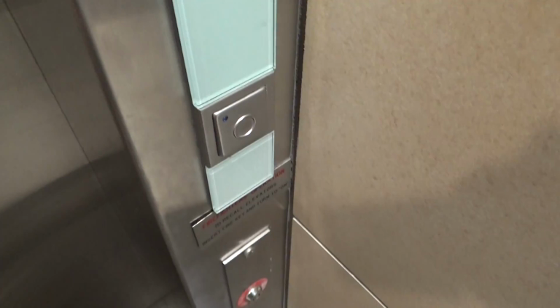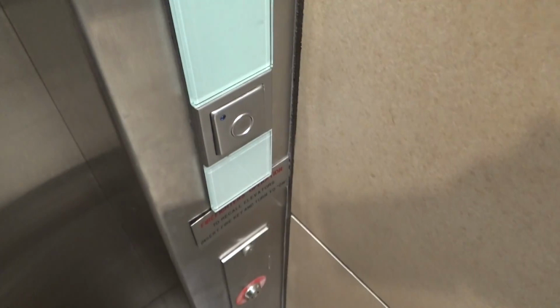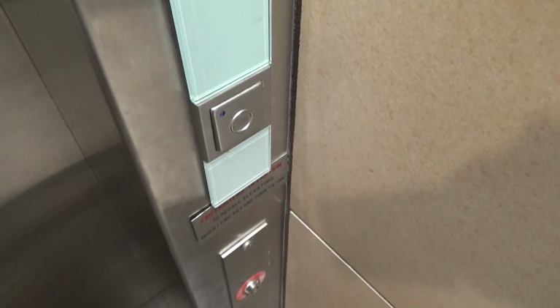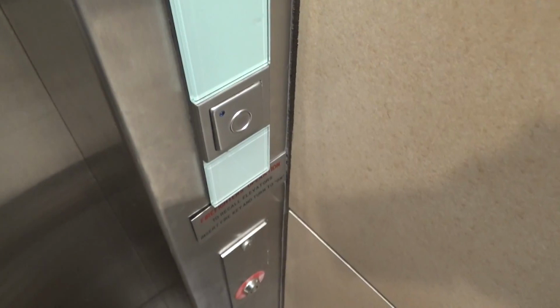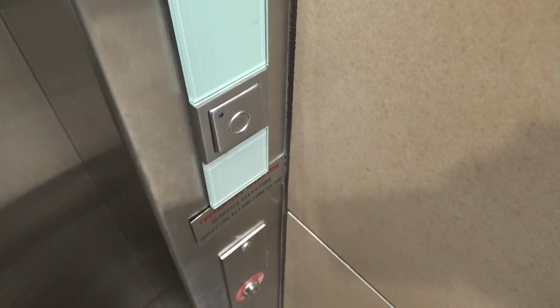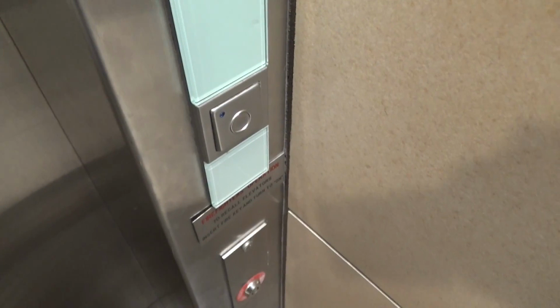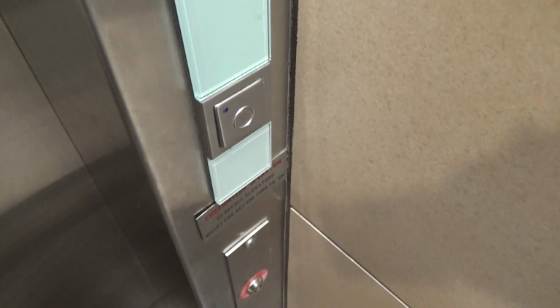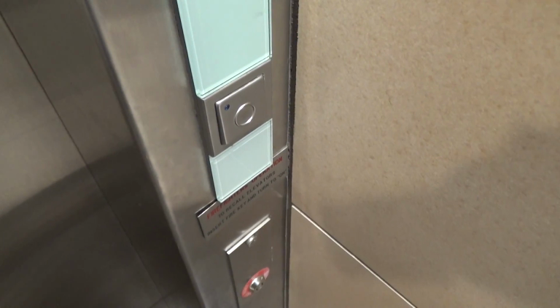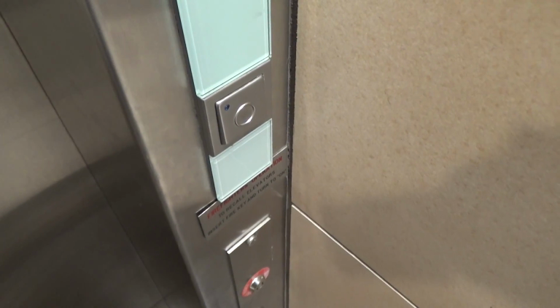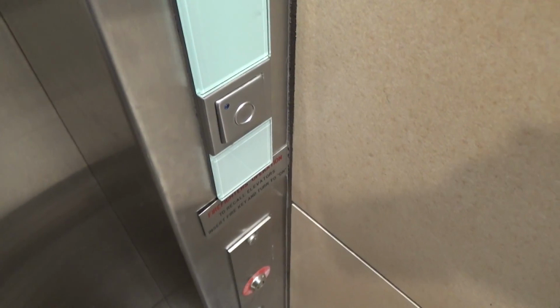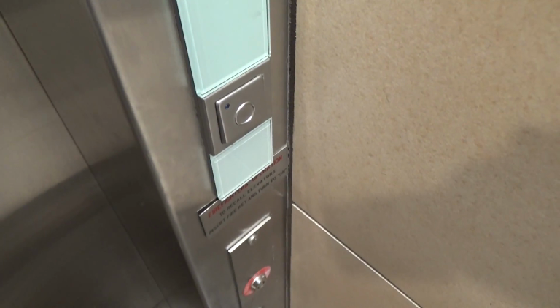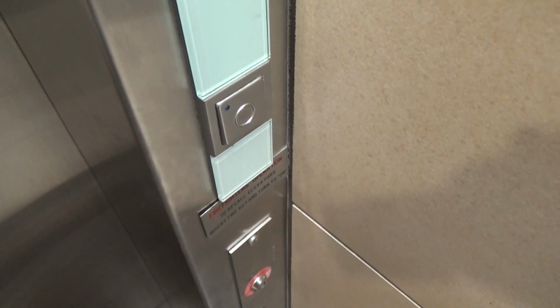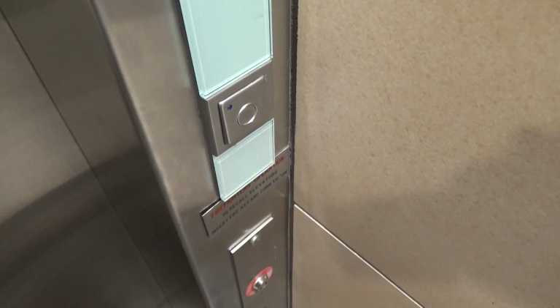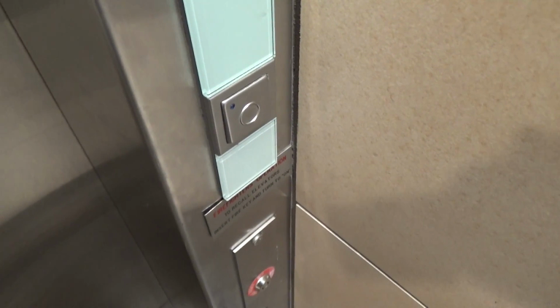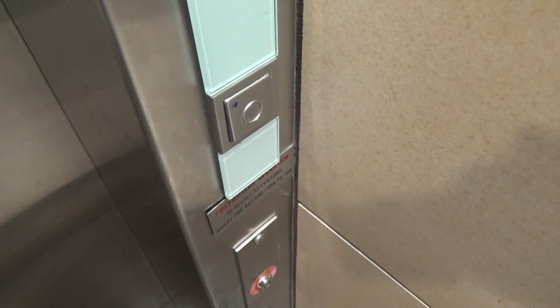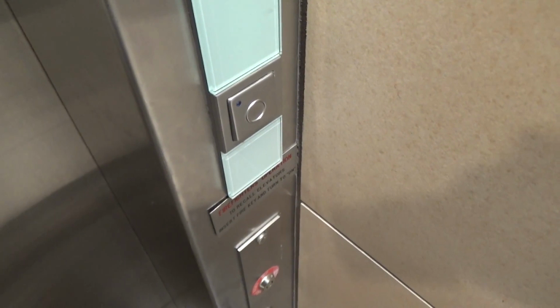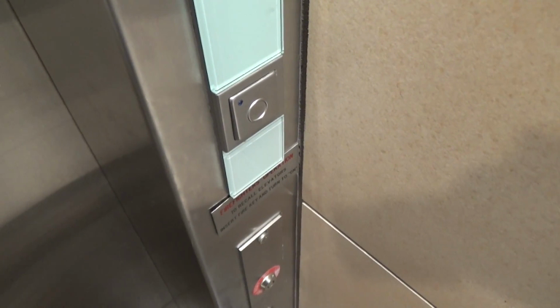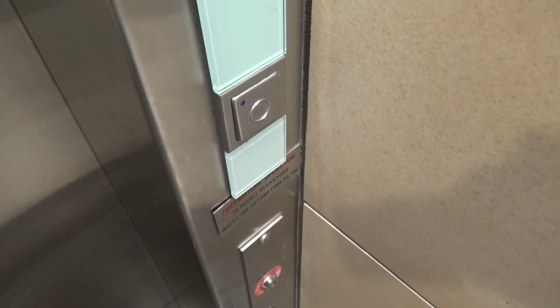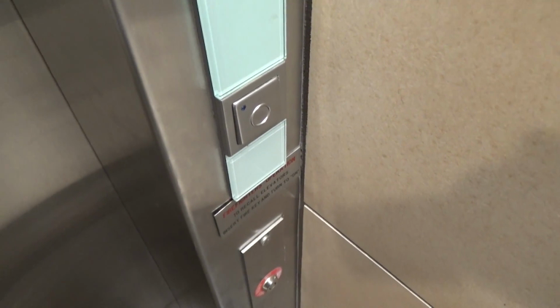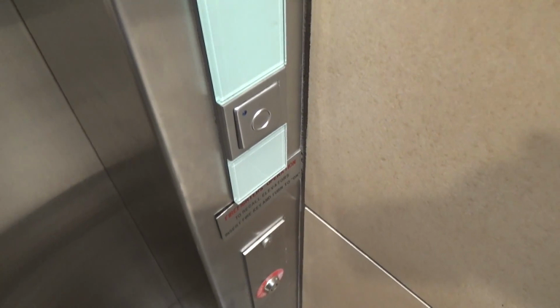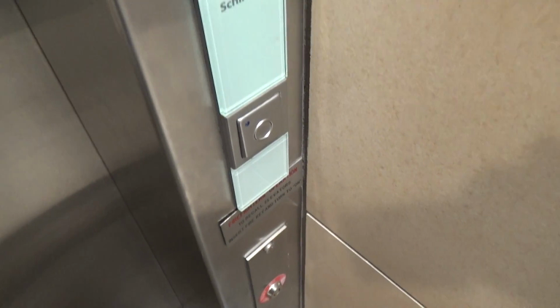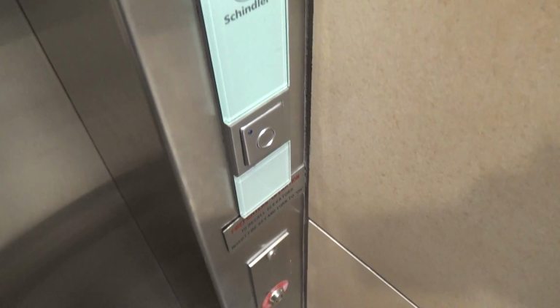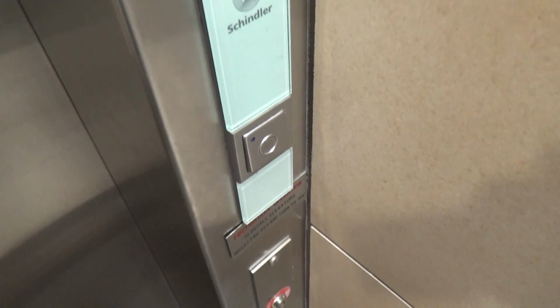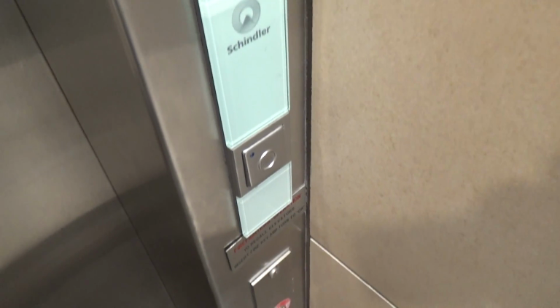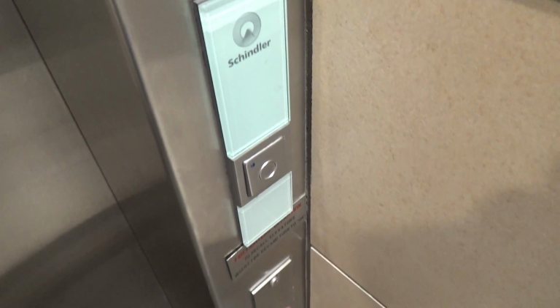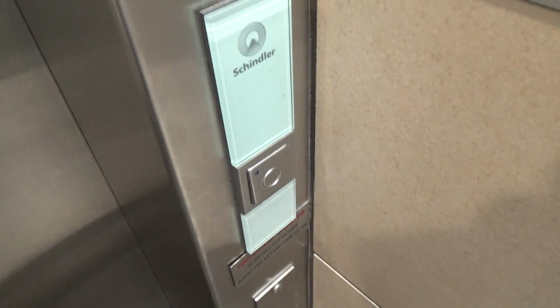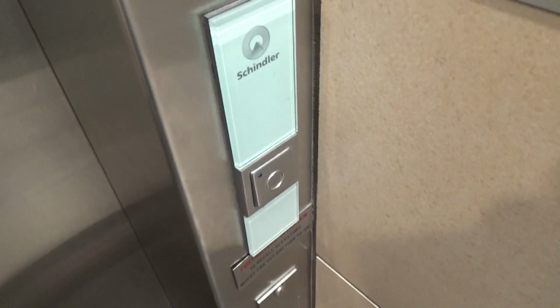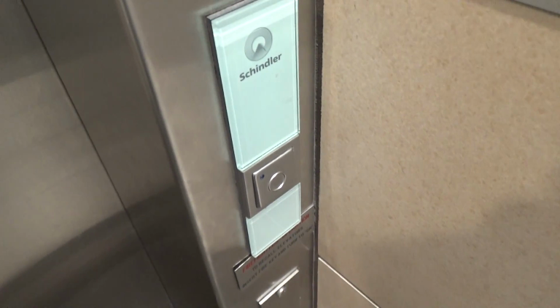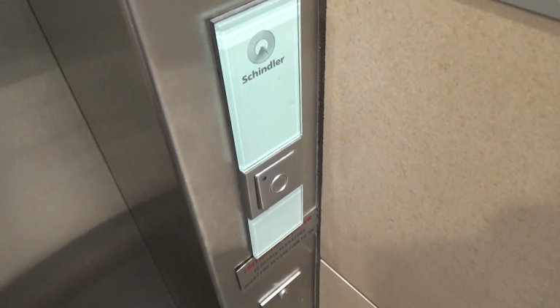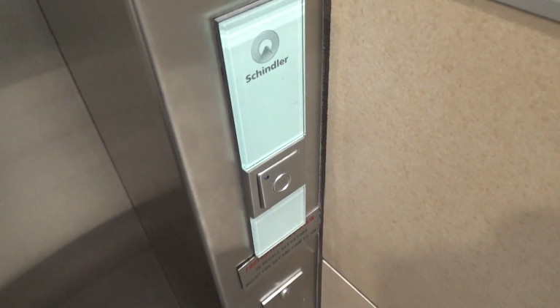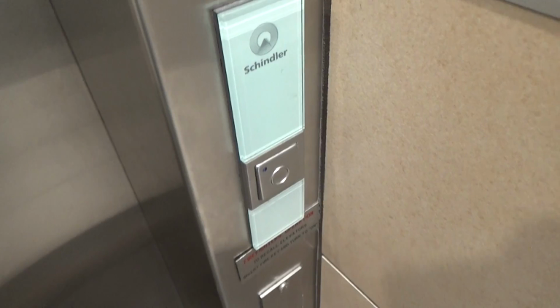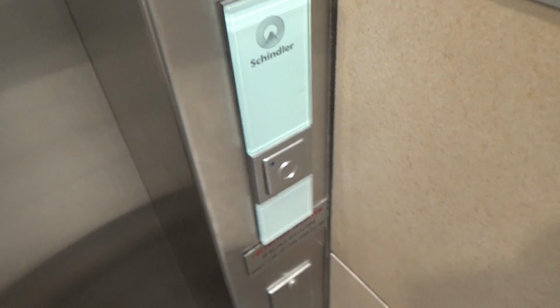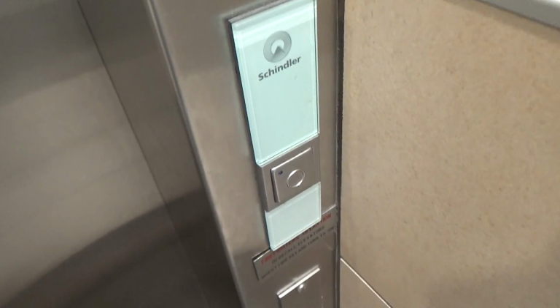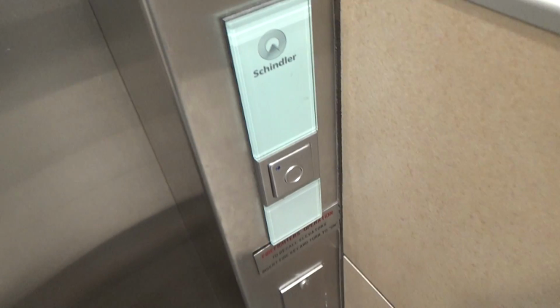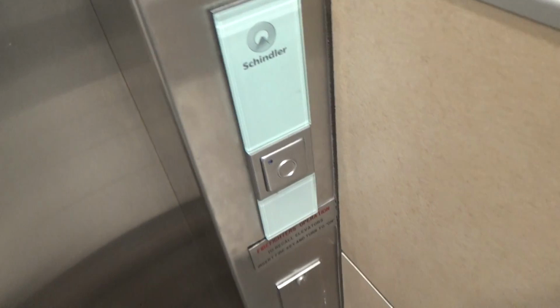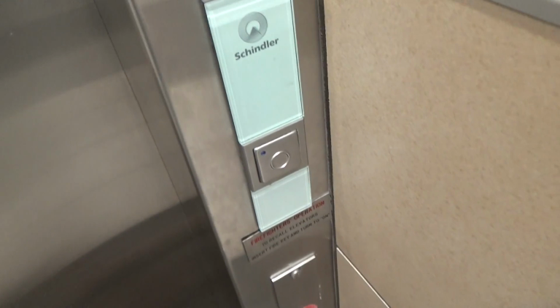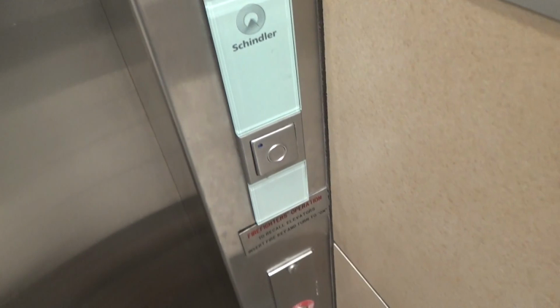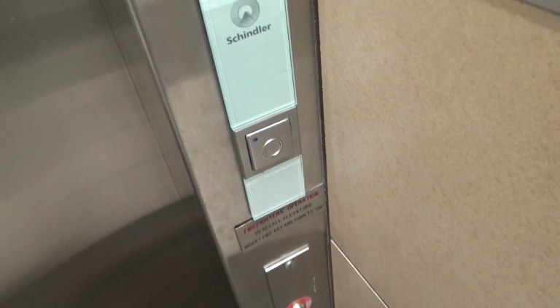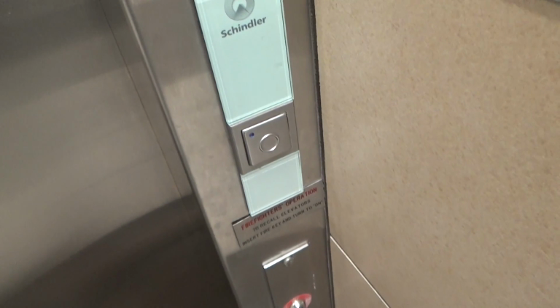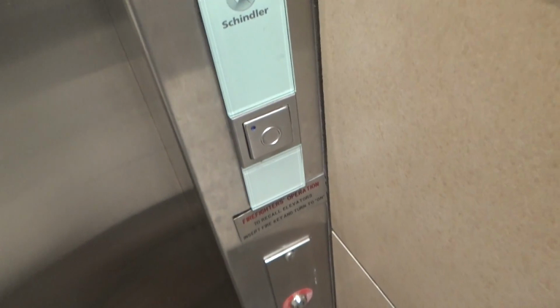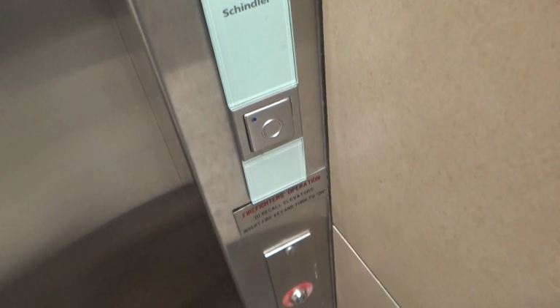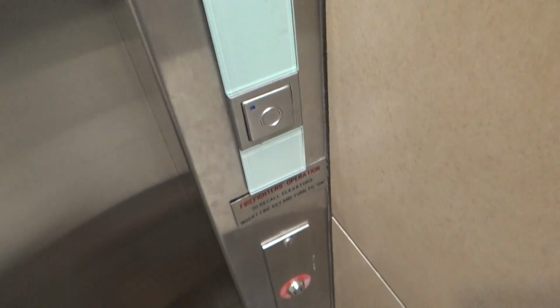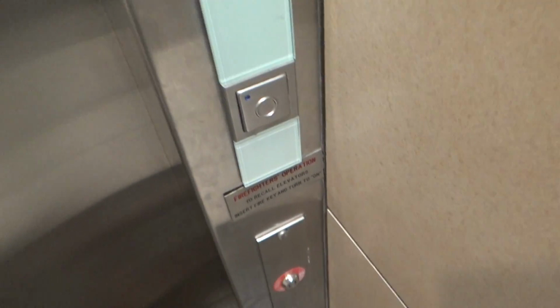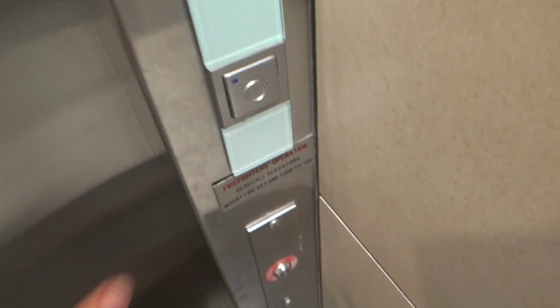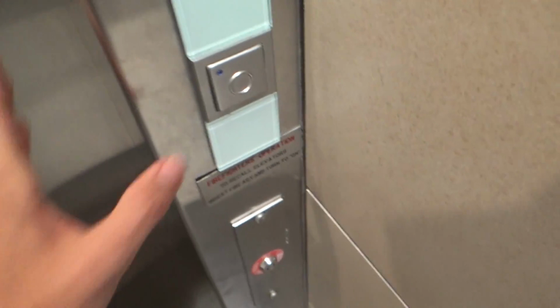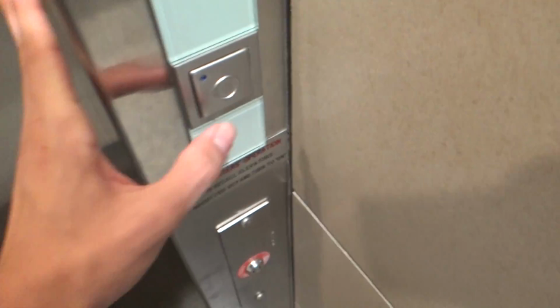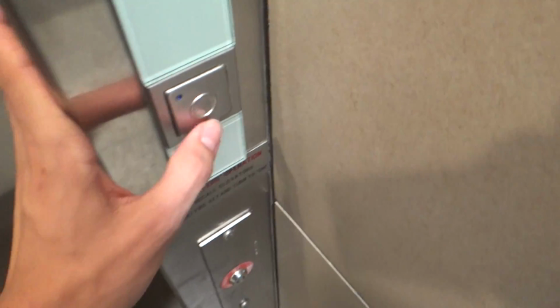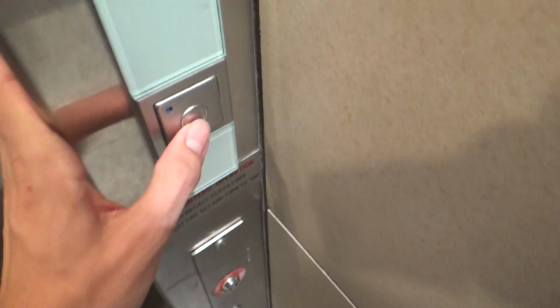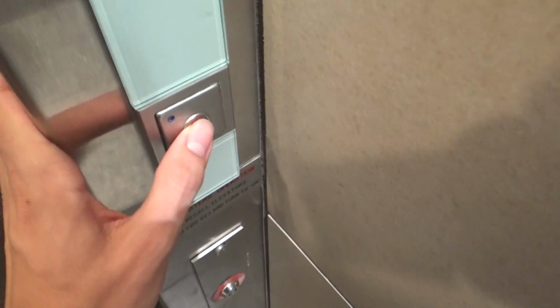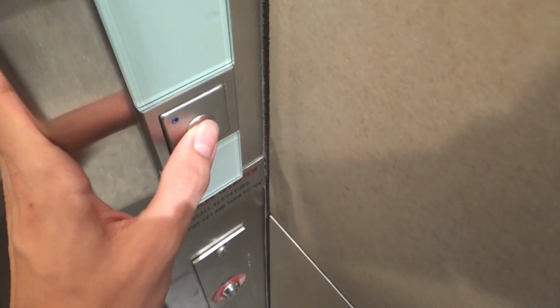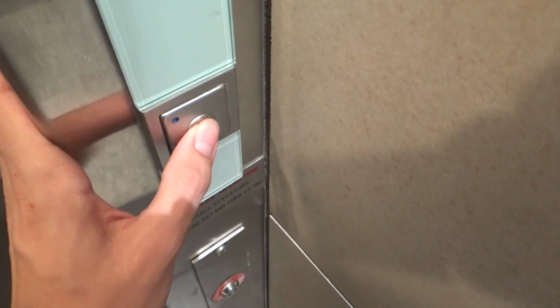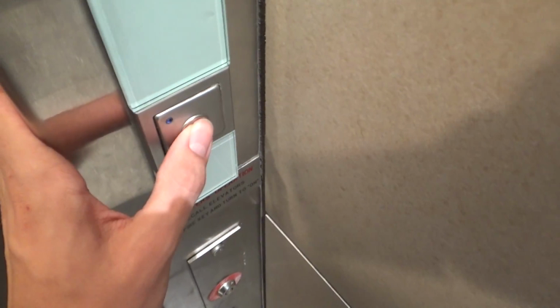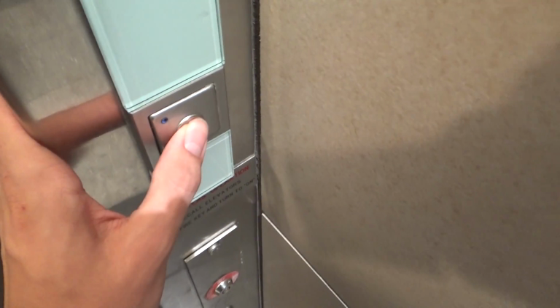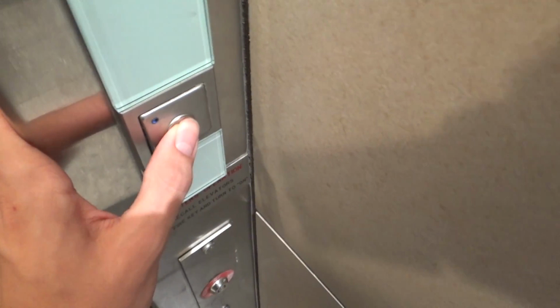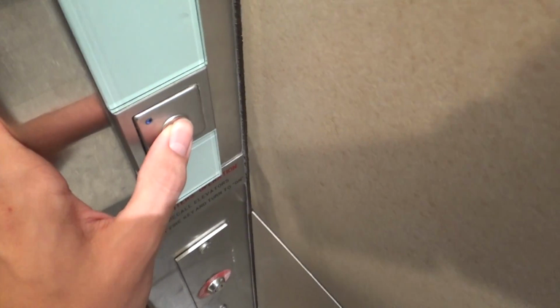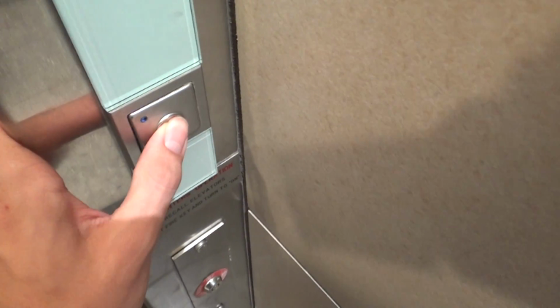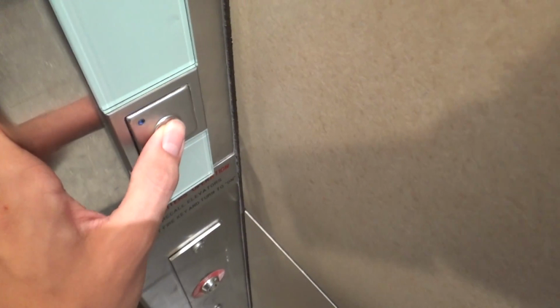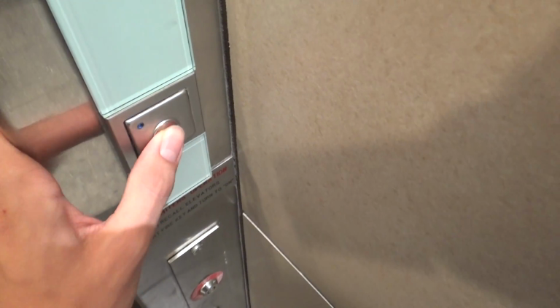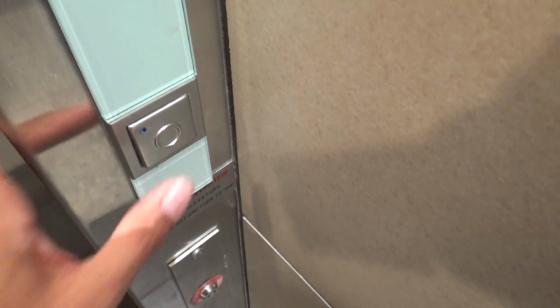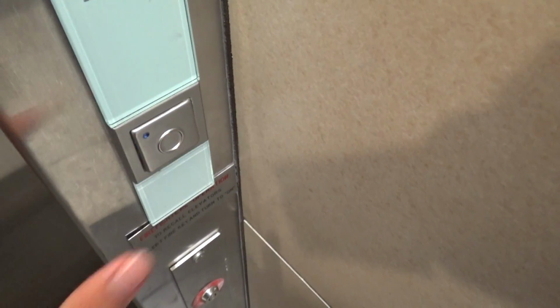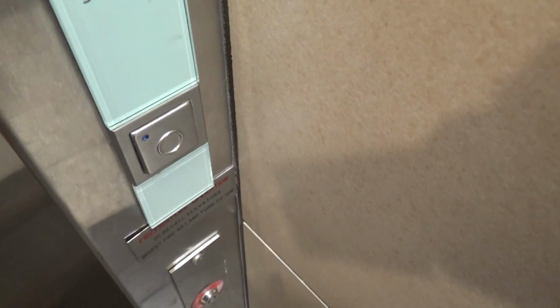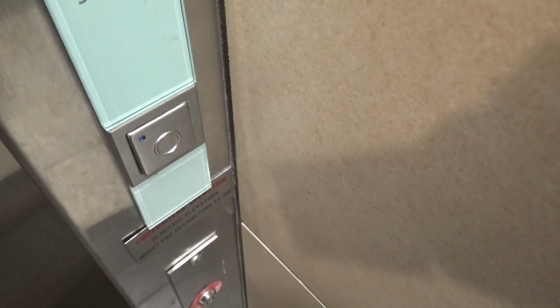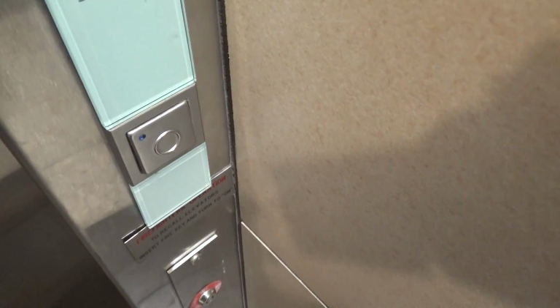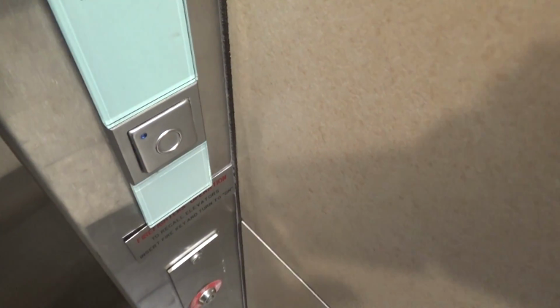This is the other main elevator at the Countryside Mall in Clearwater, Florida. This is the 3300.